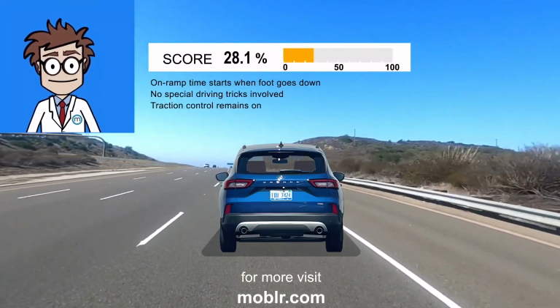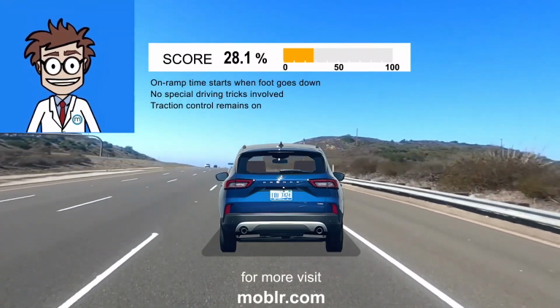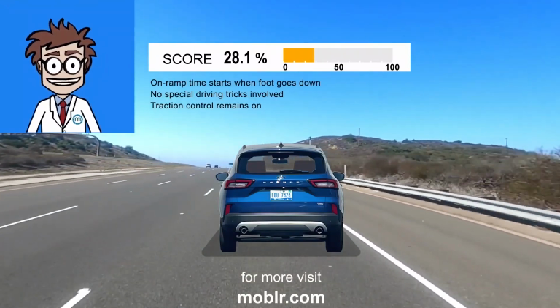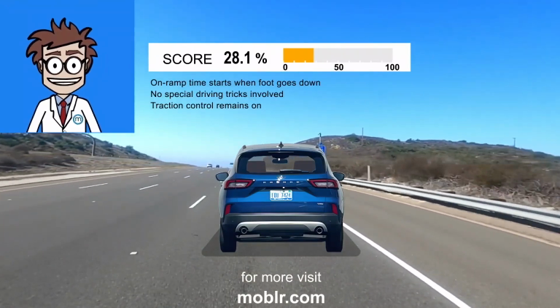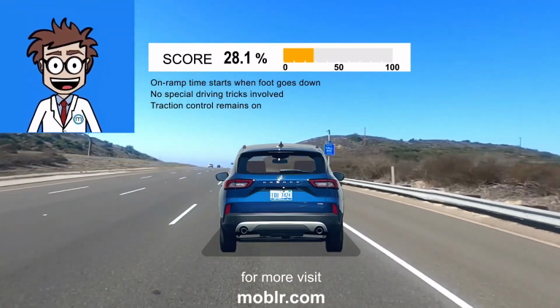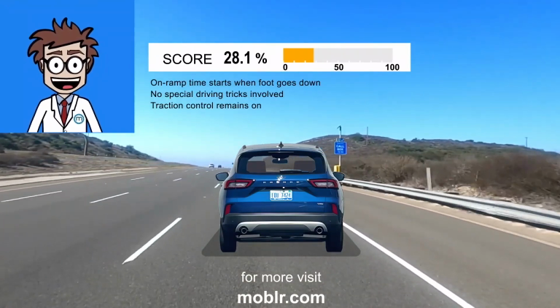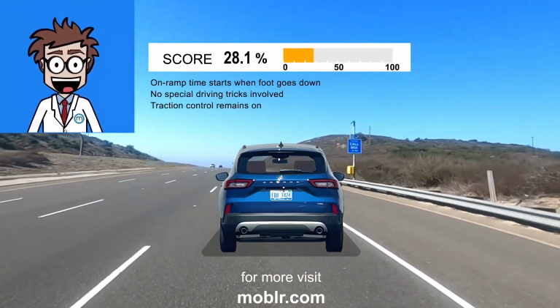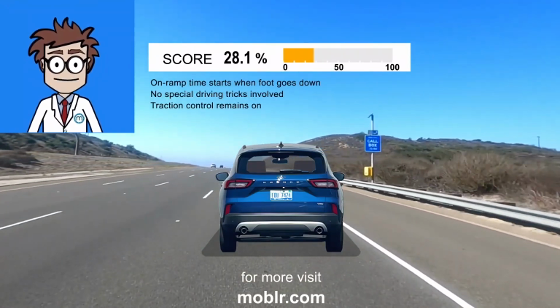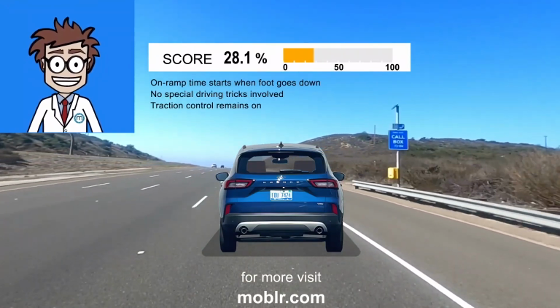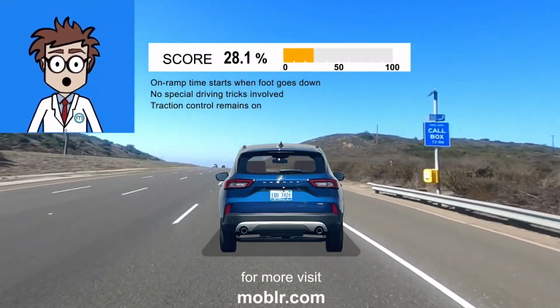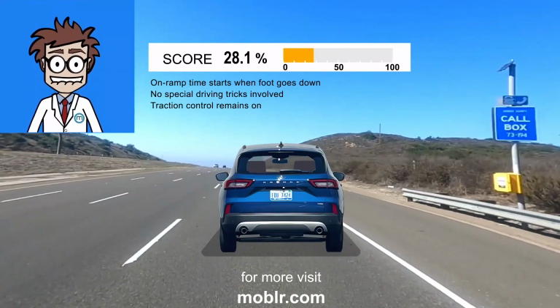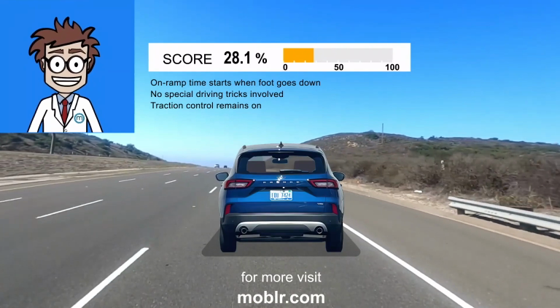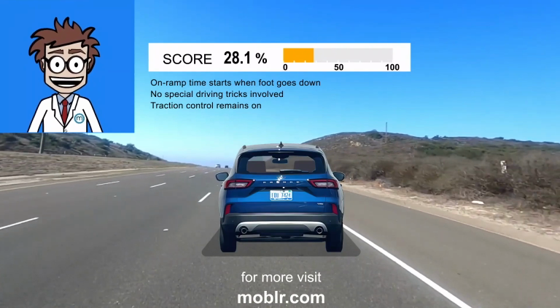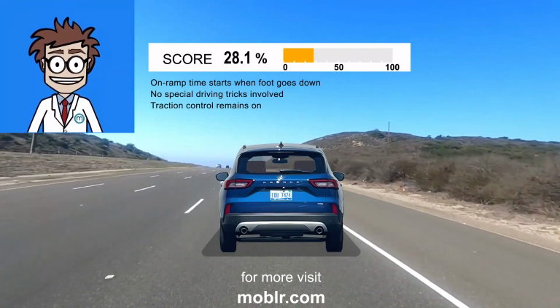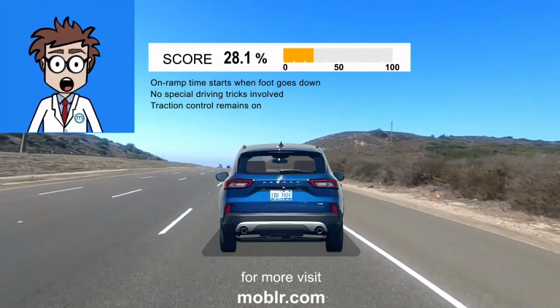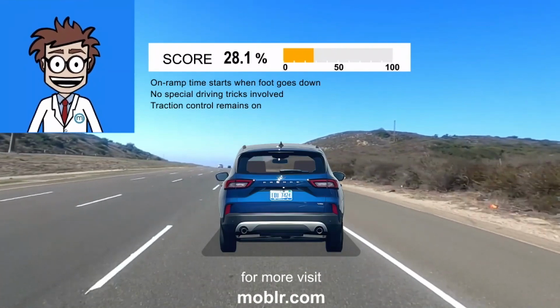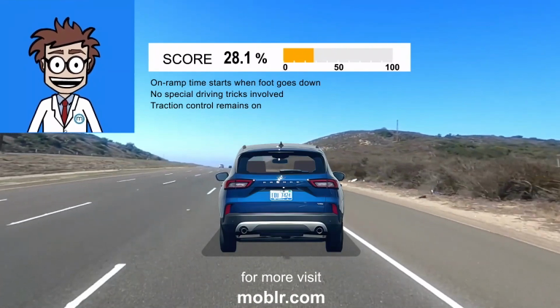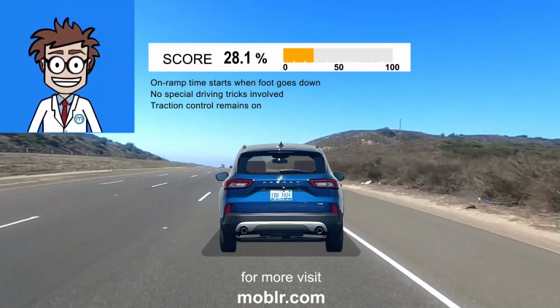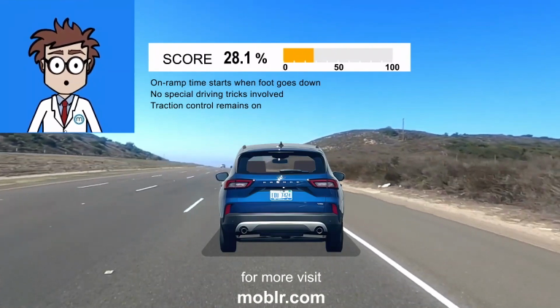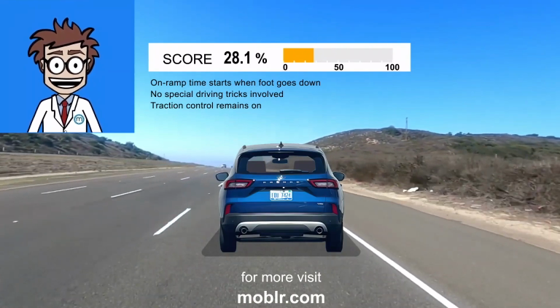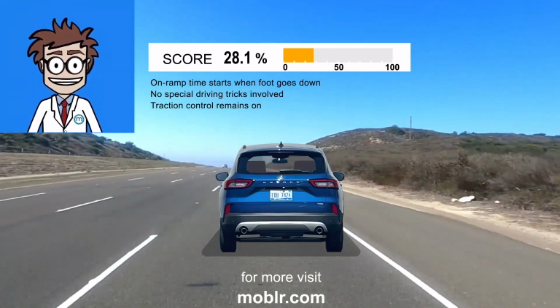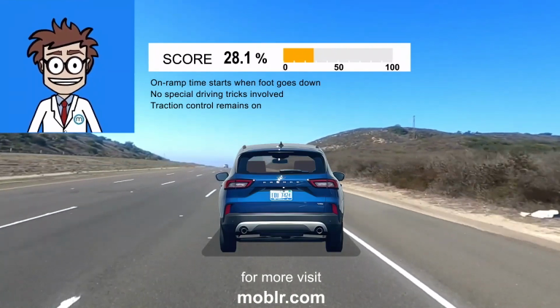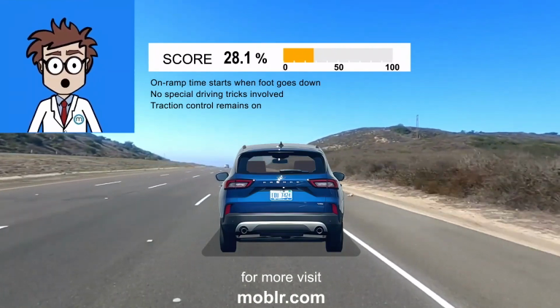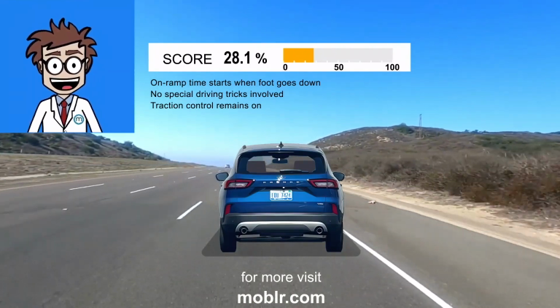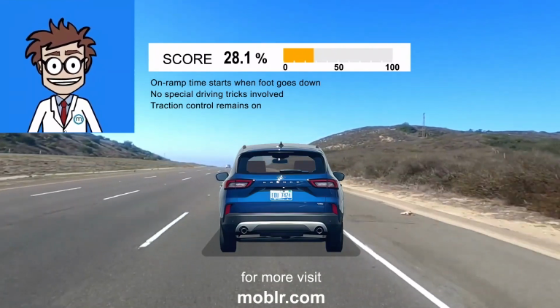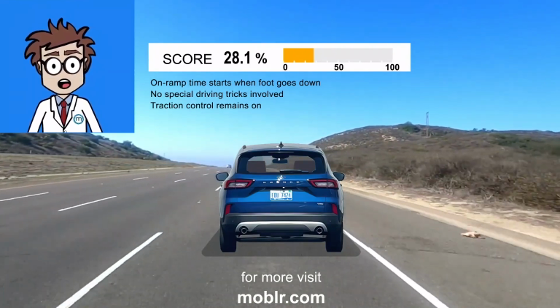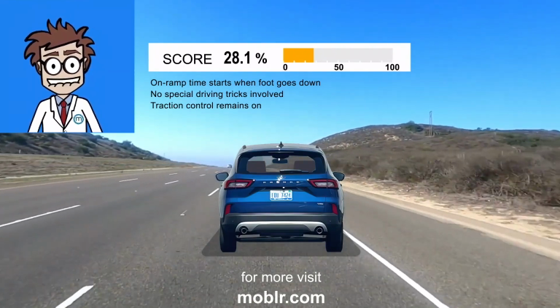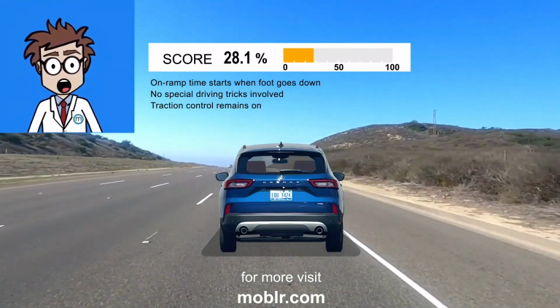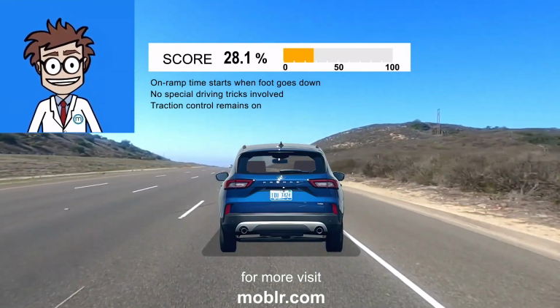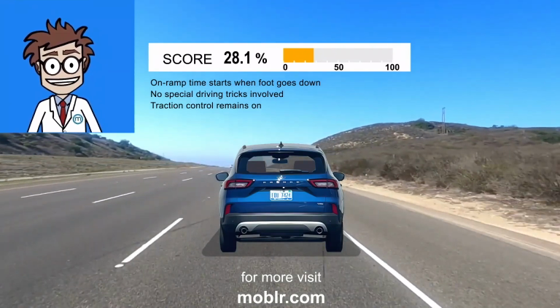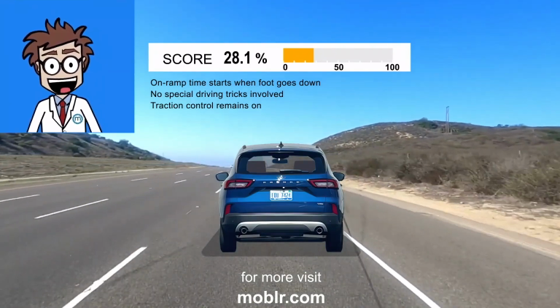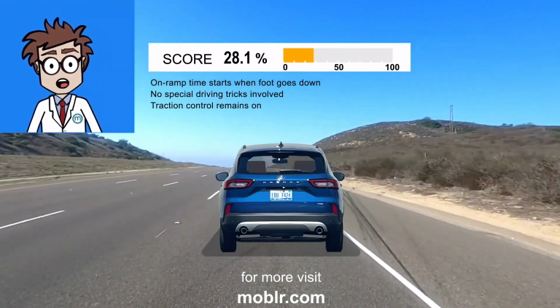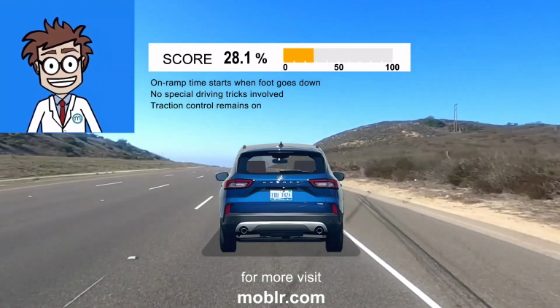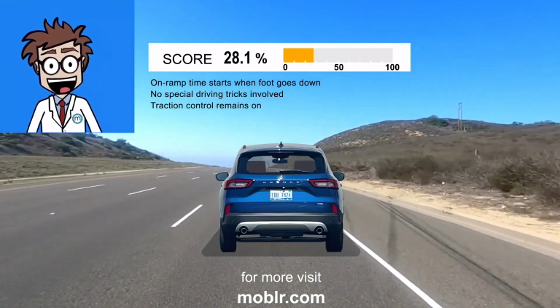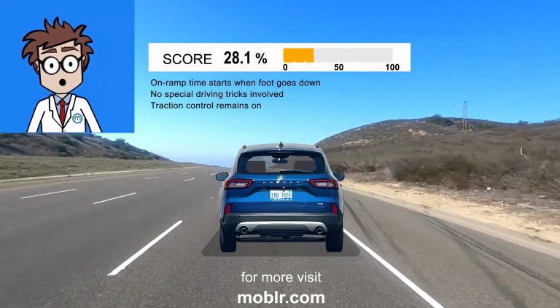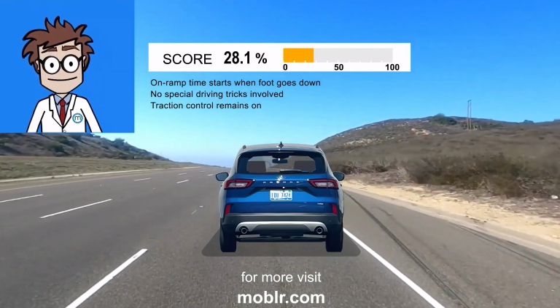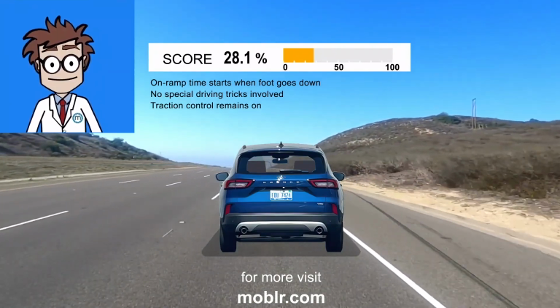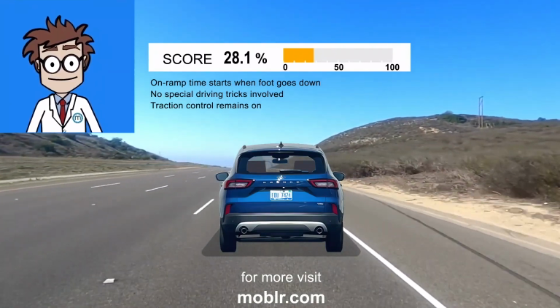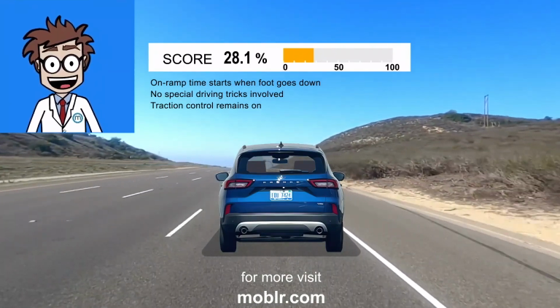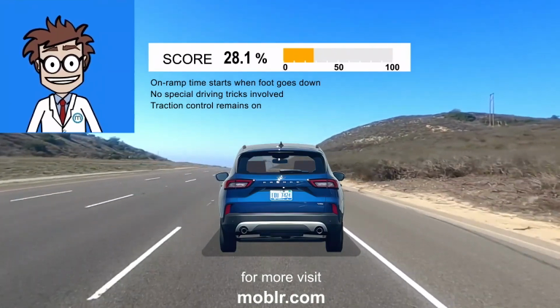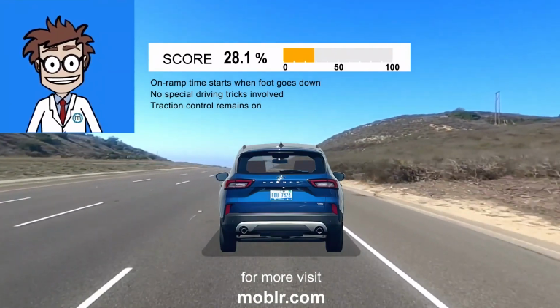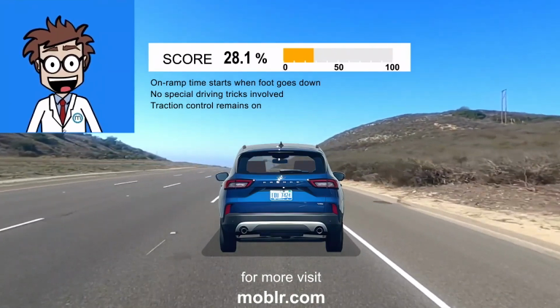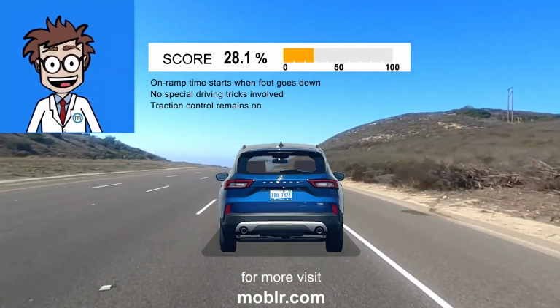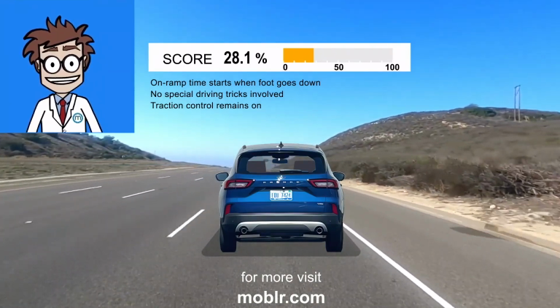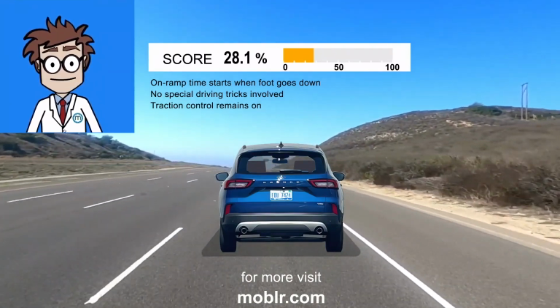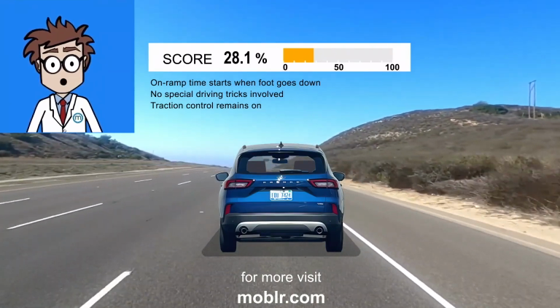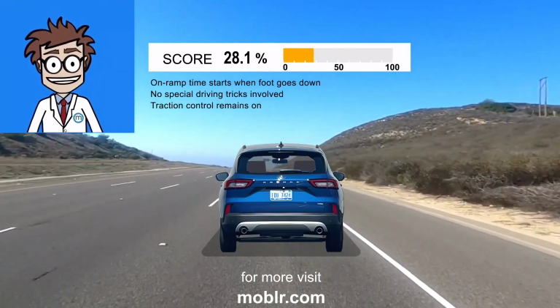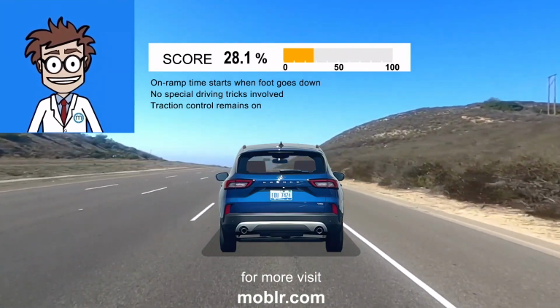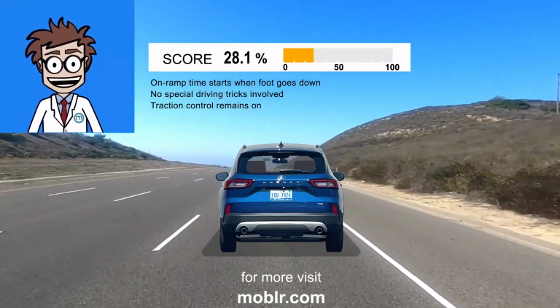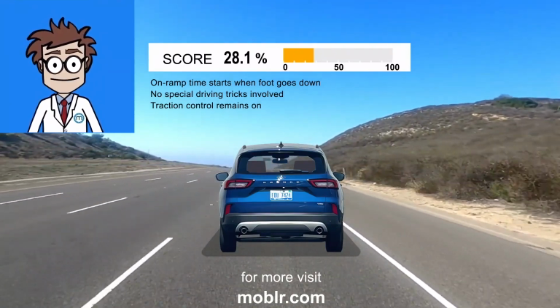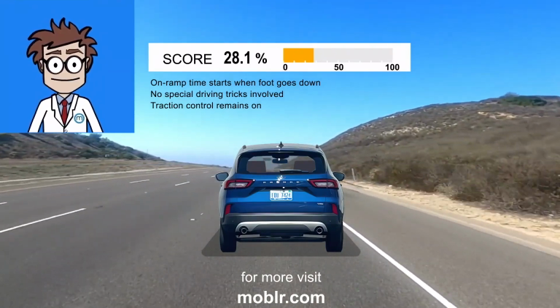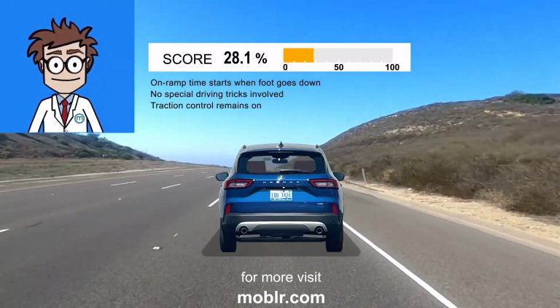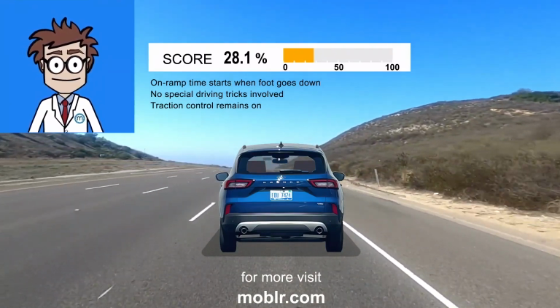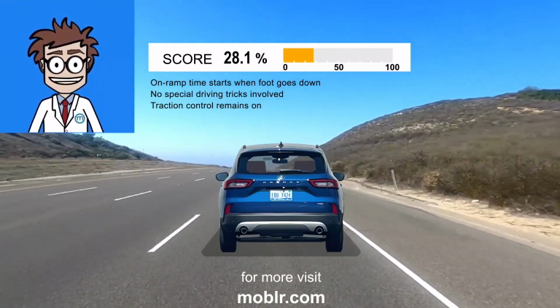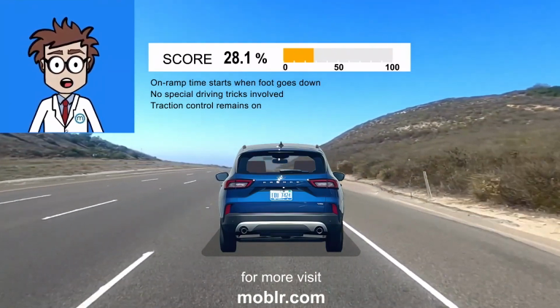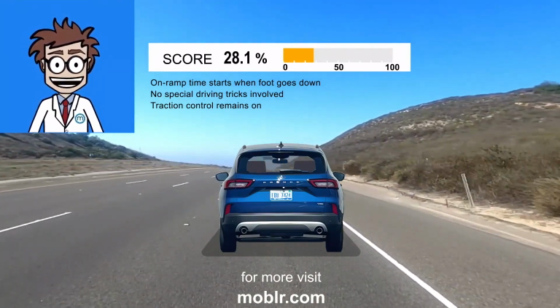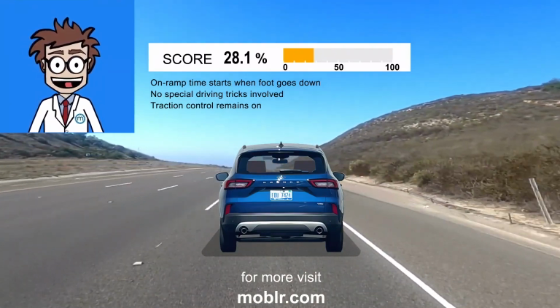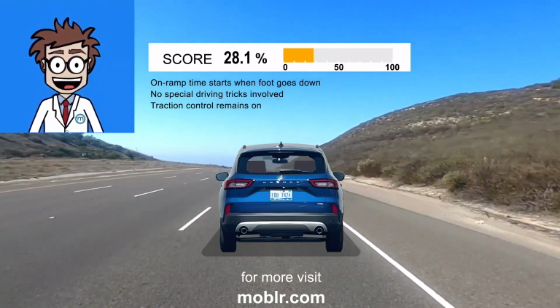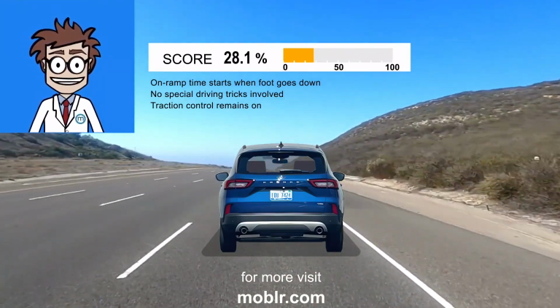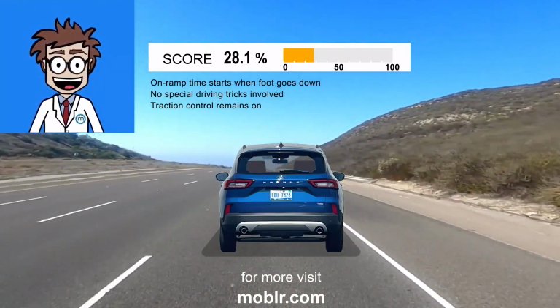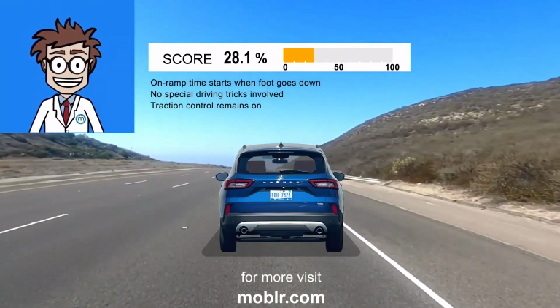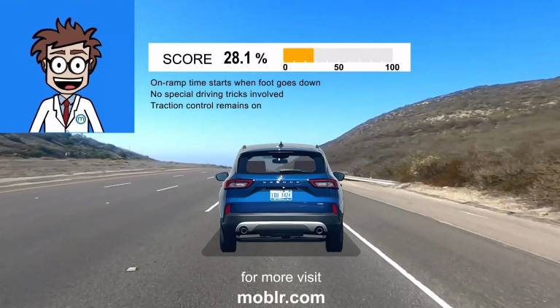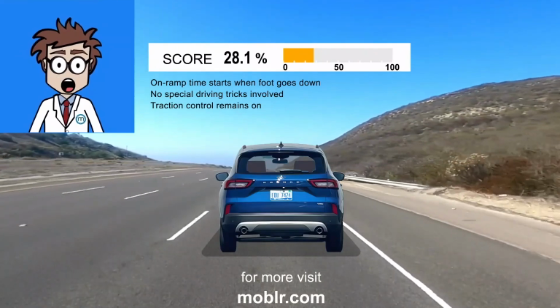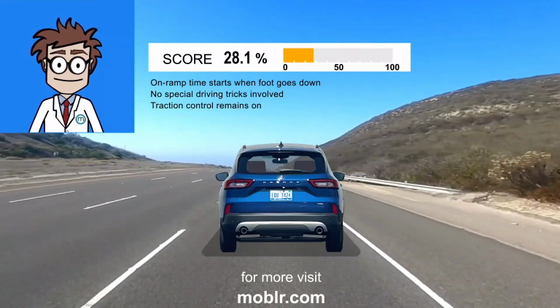It's one of the big differences in how you experience an electrified hybrid like this, versus the thrust of most pure battery electric cars.